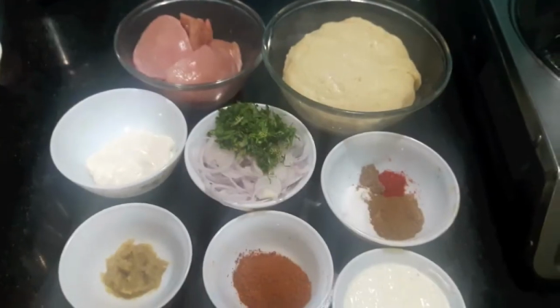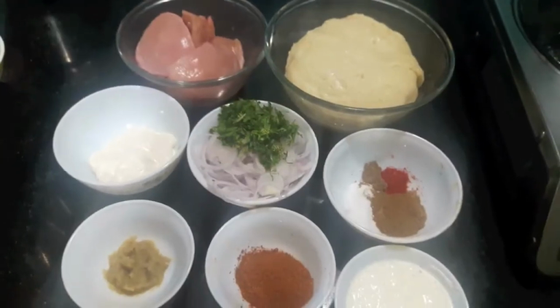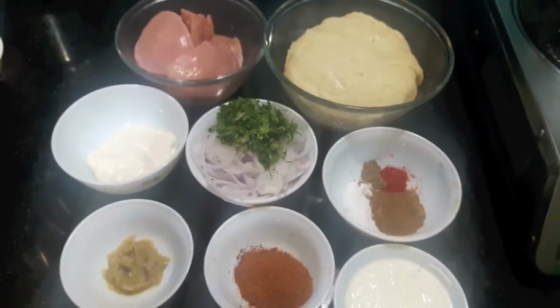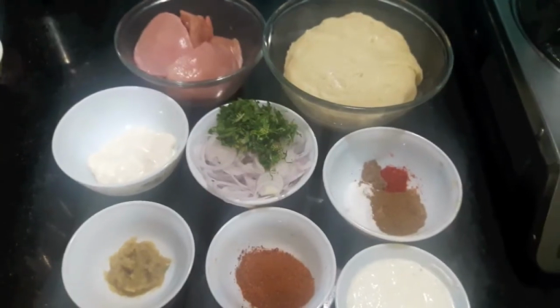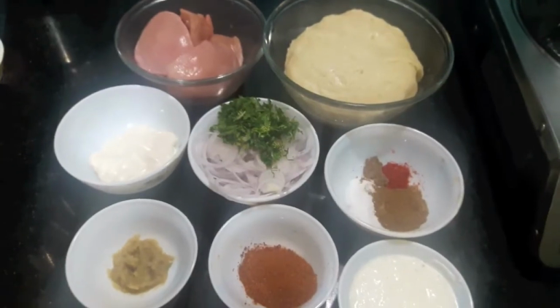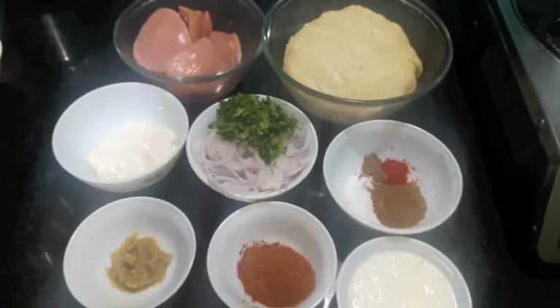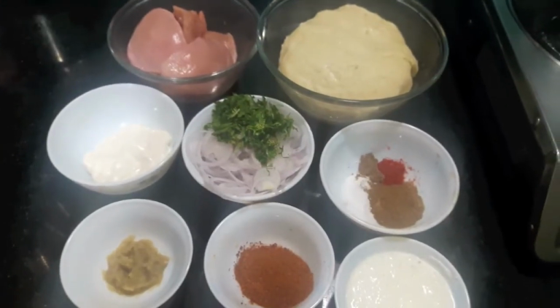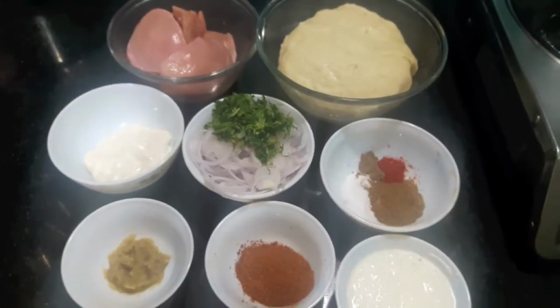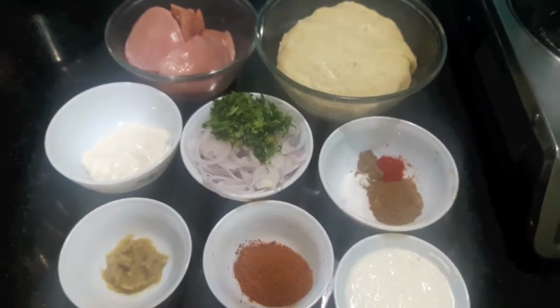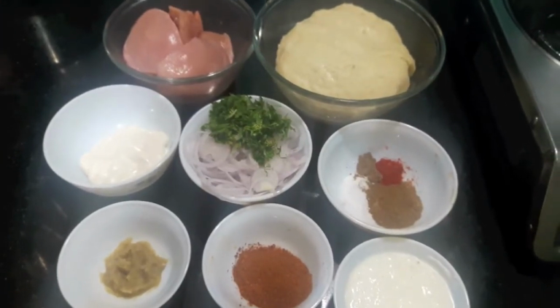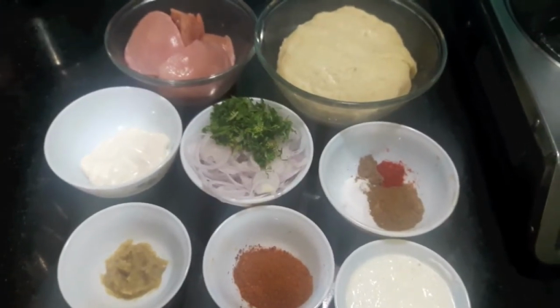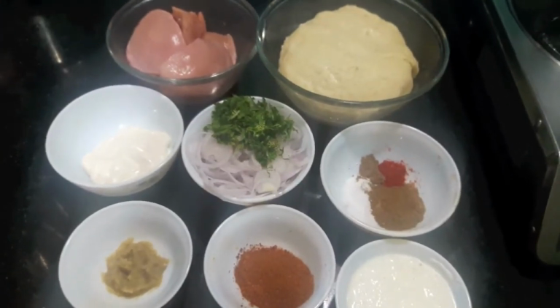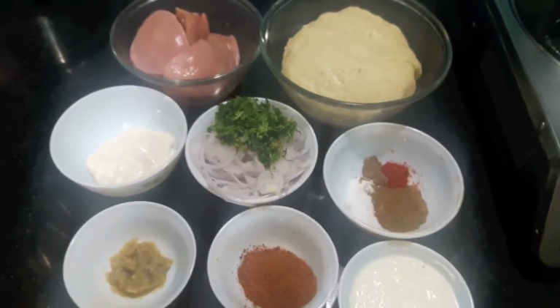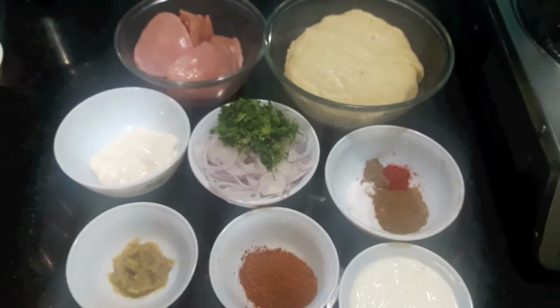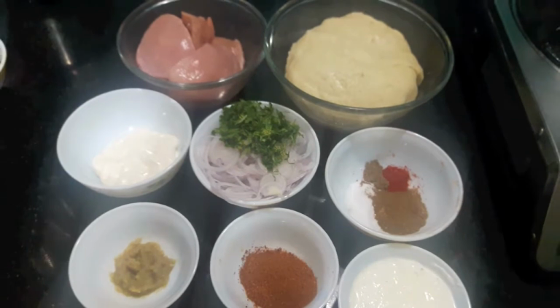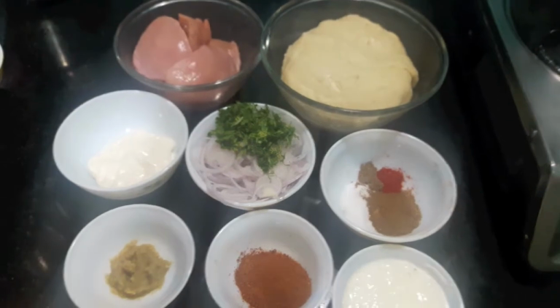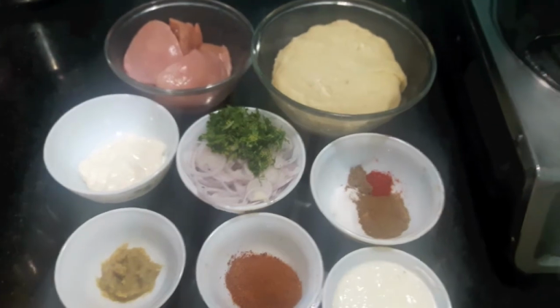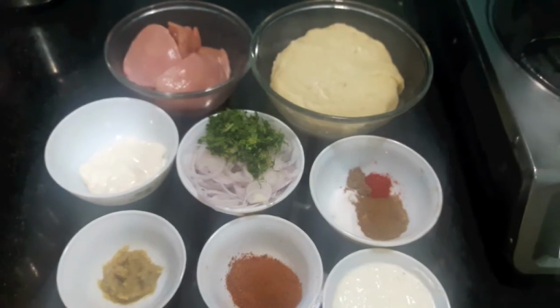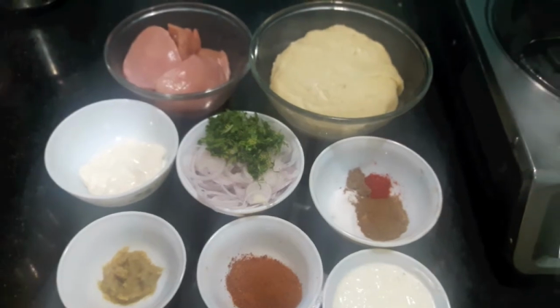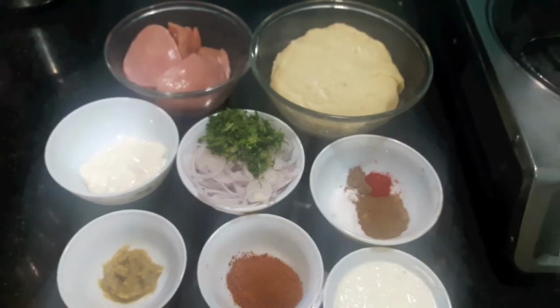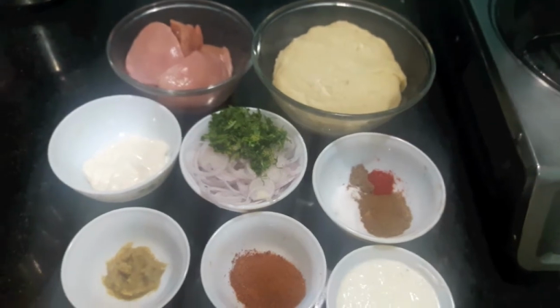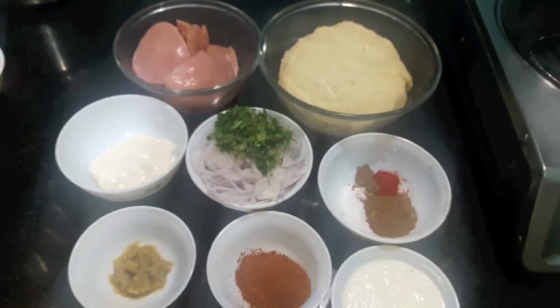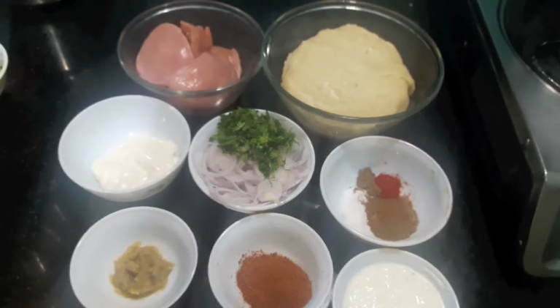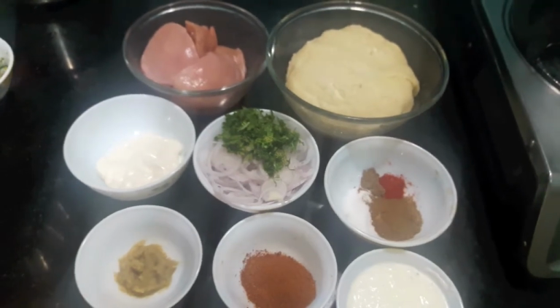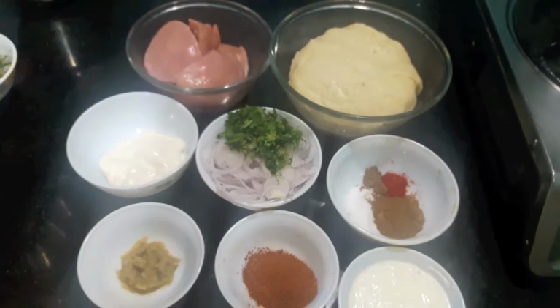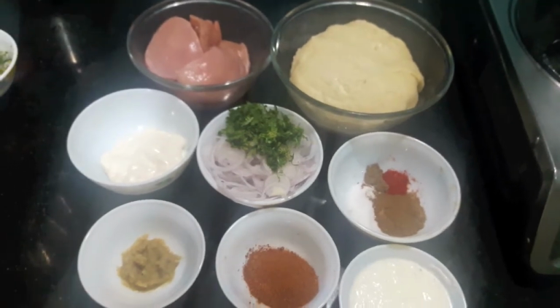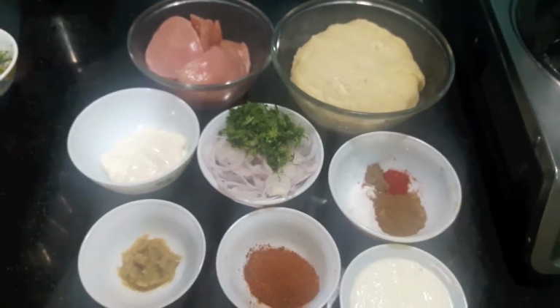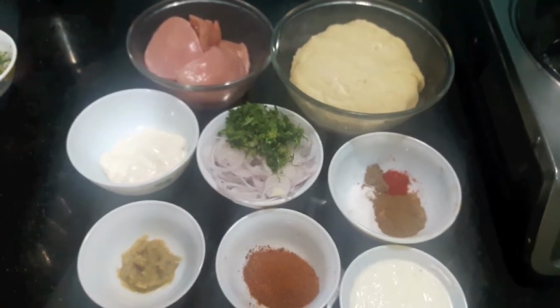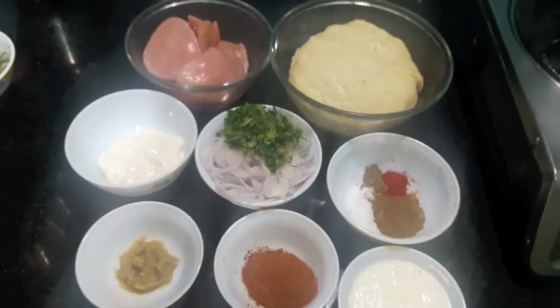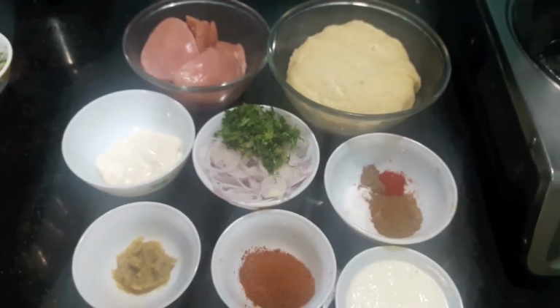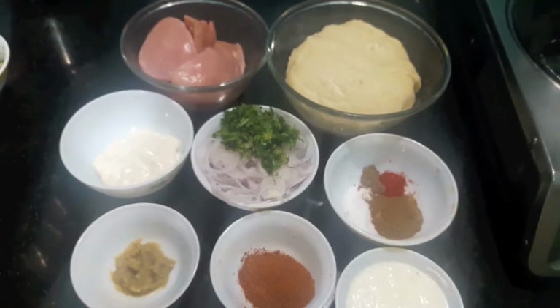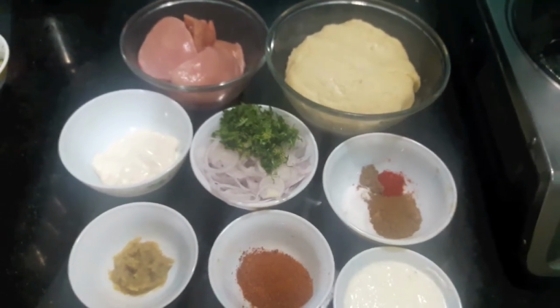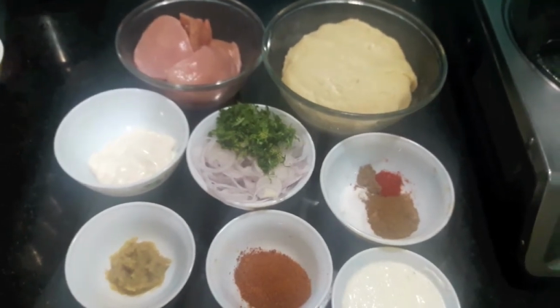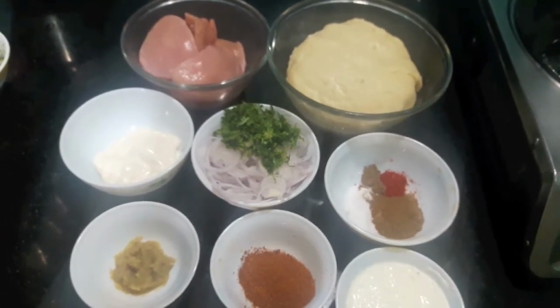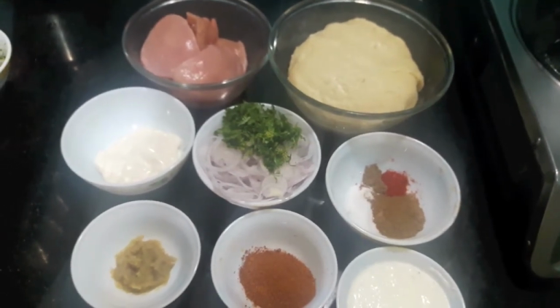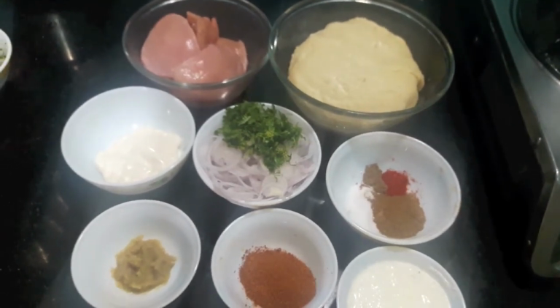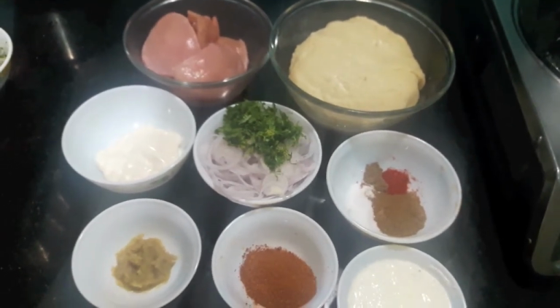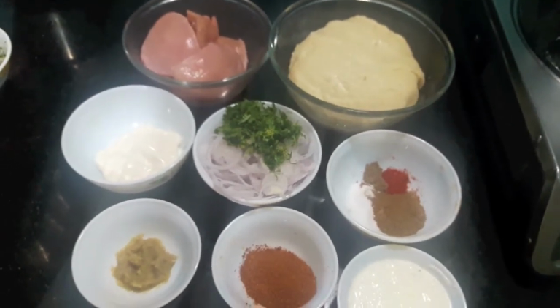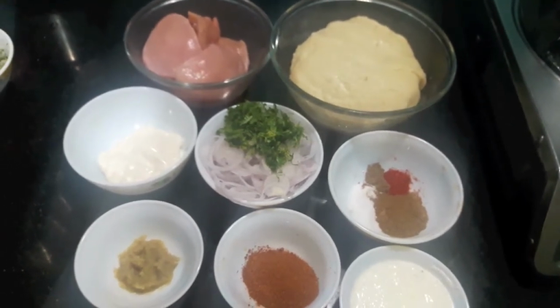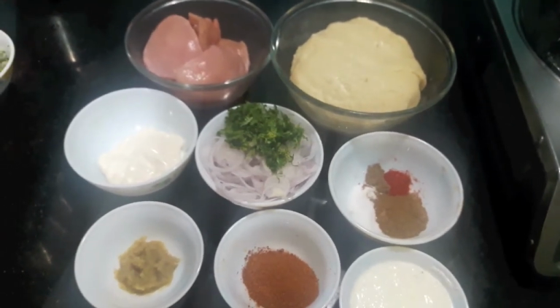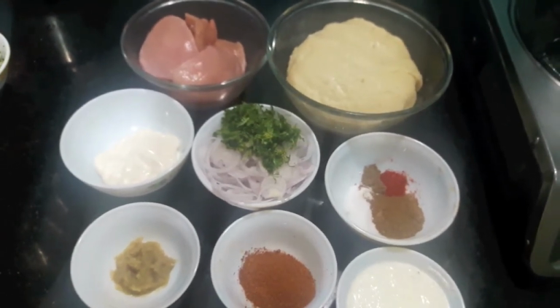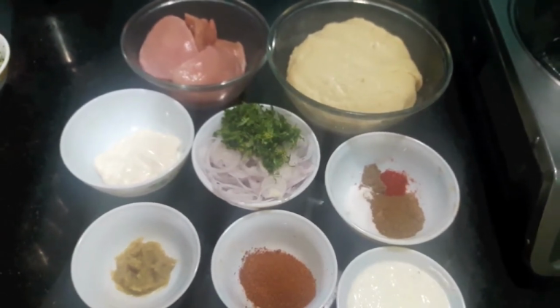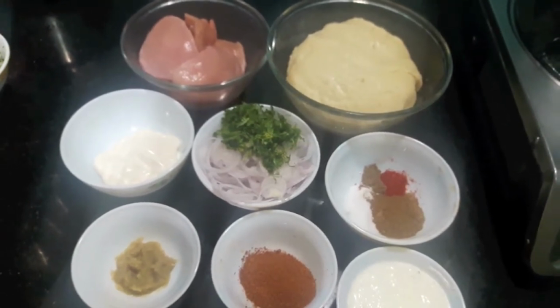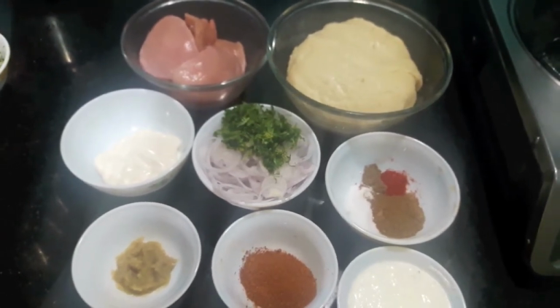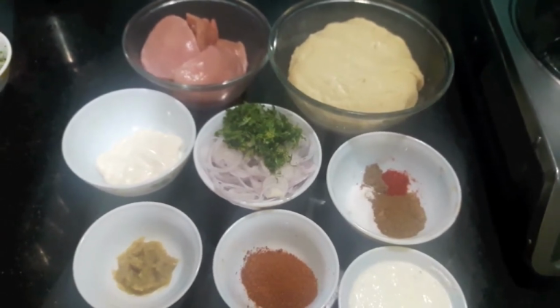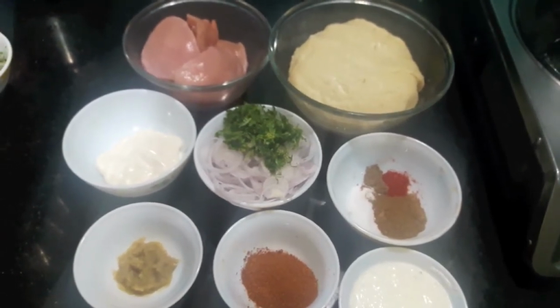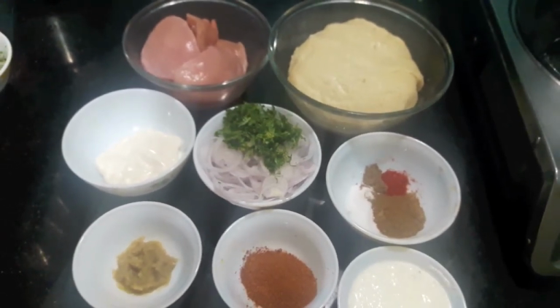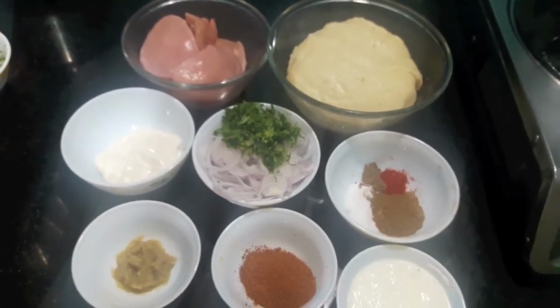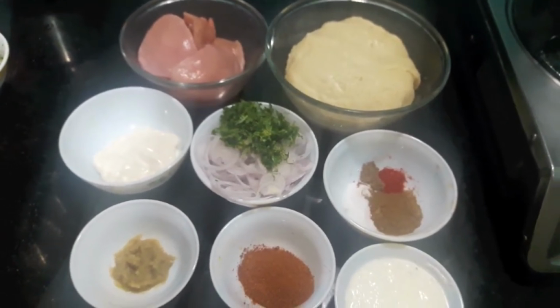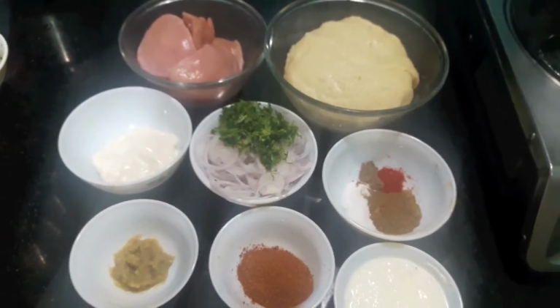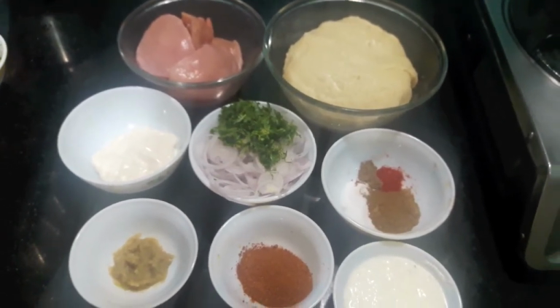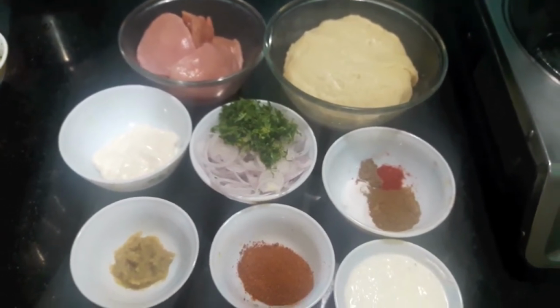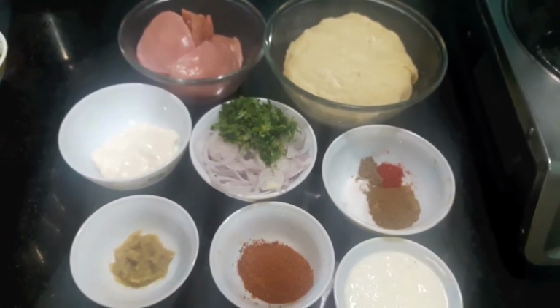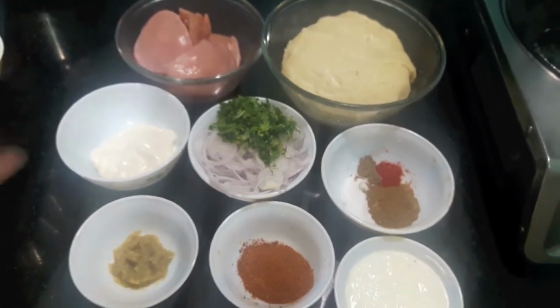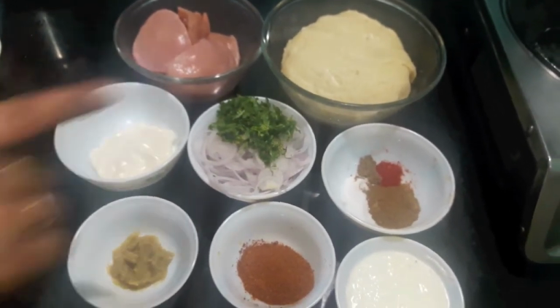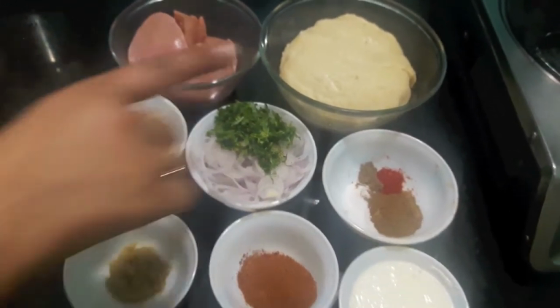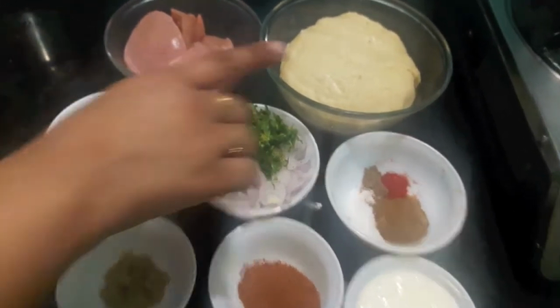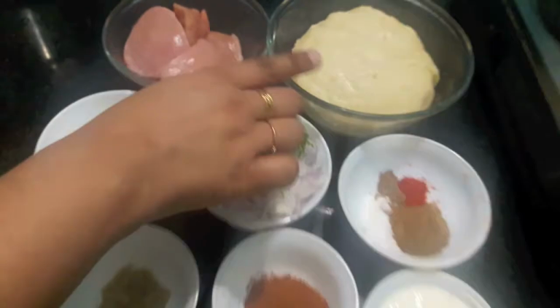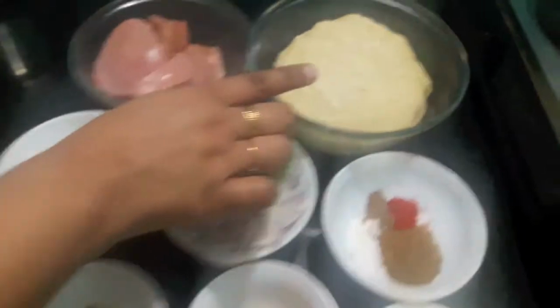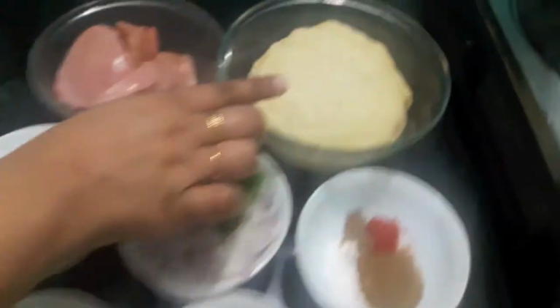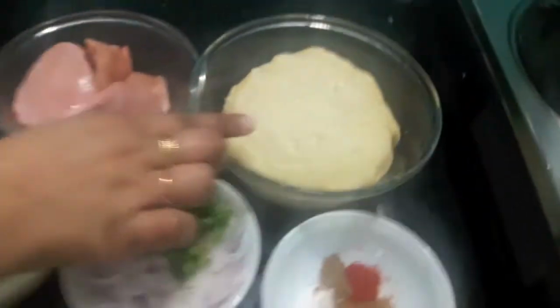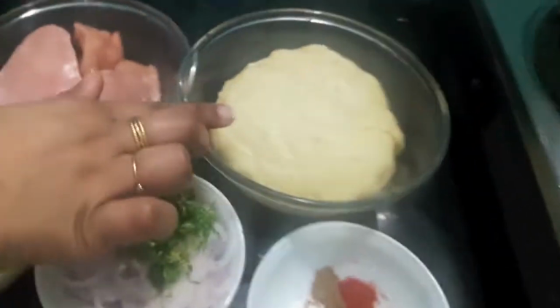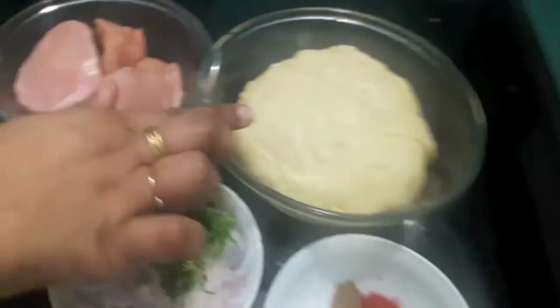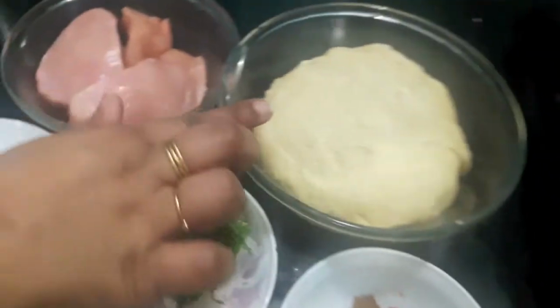Hello and welcome to my channel Shifa's Kitchen. Today I am going to show you how to make tandoori chicken mayo roll. So let's start.